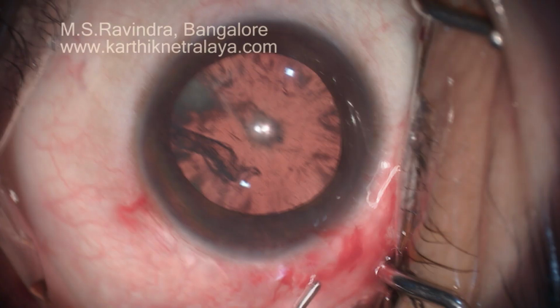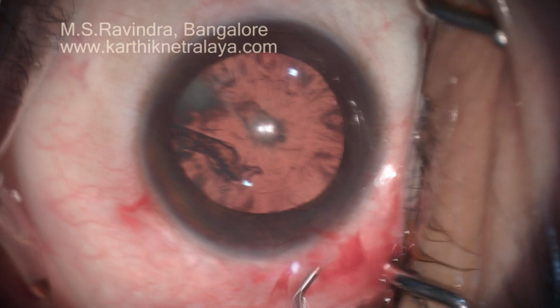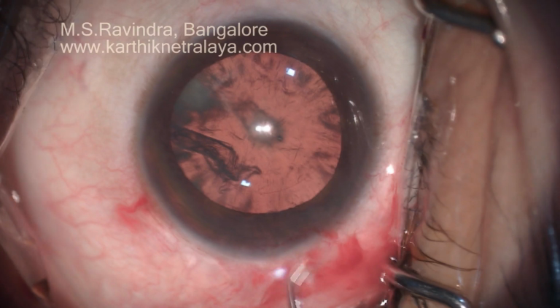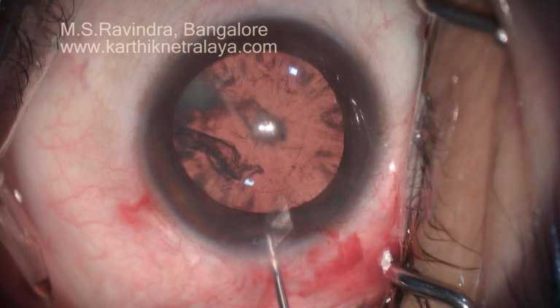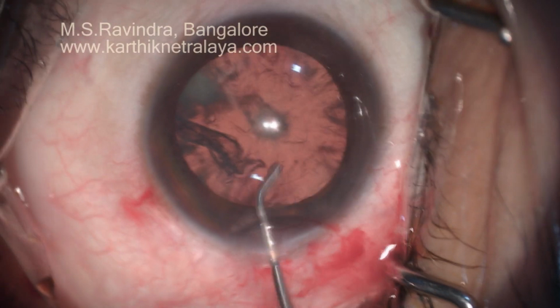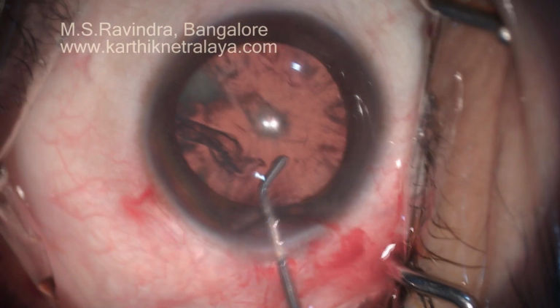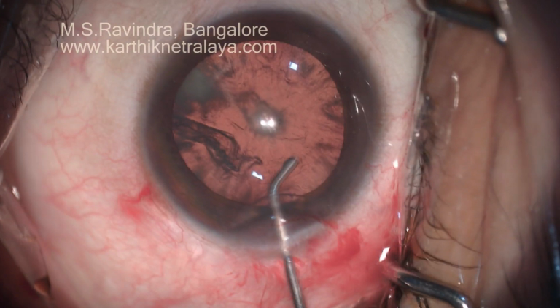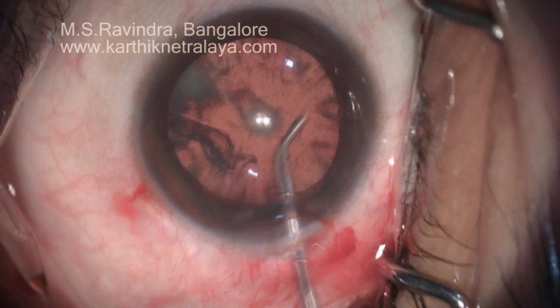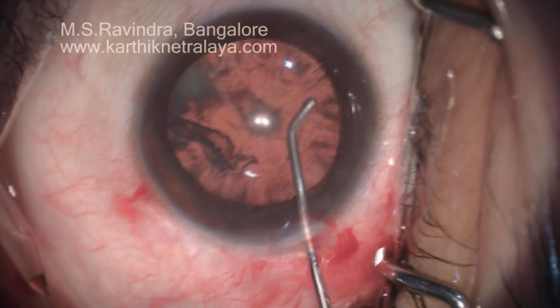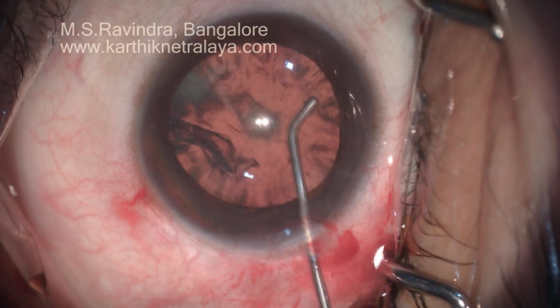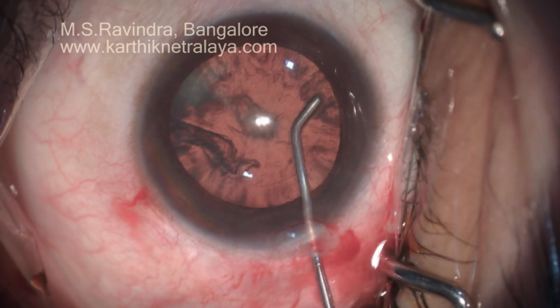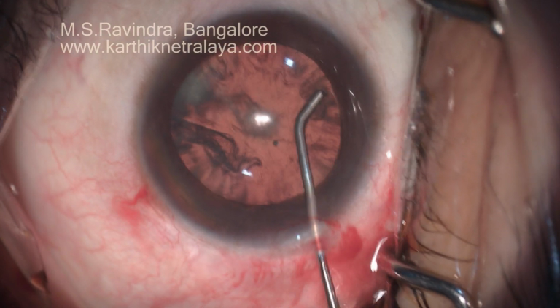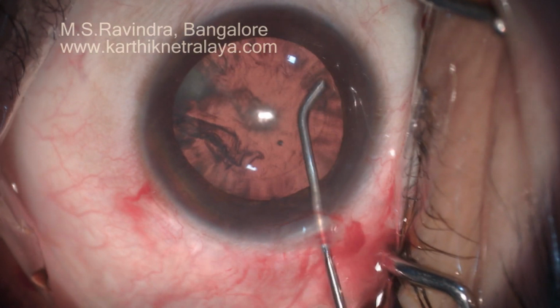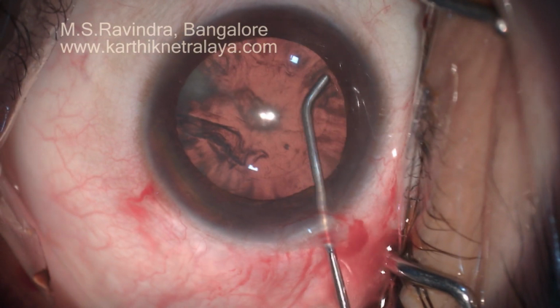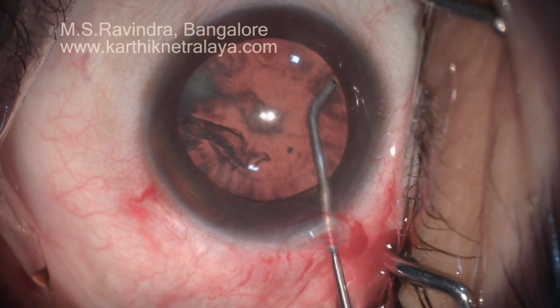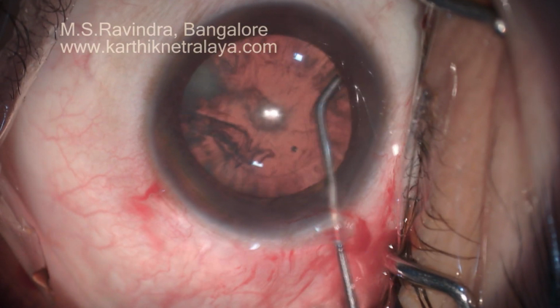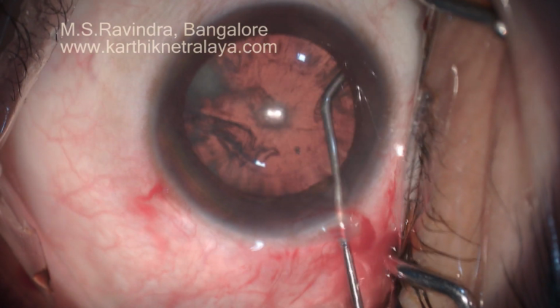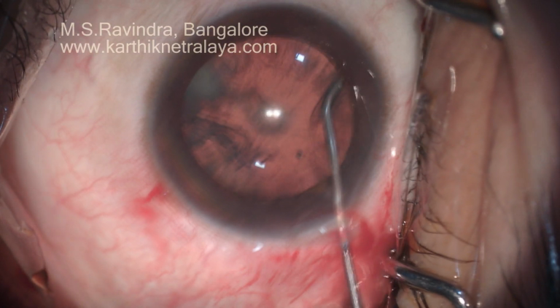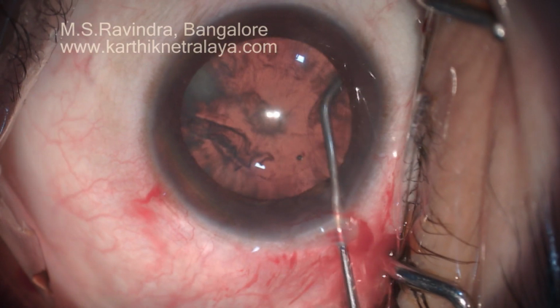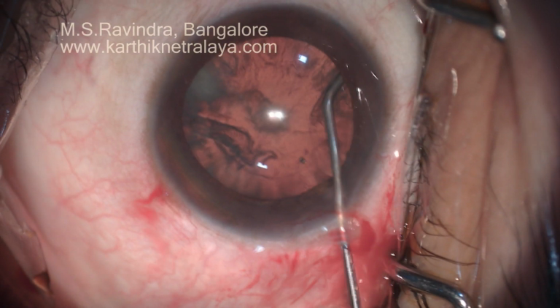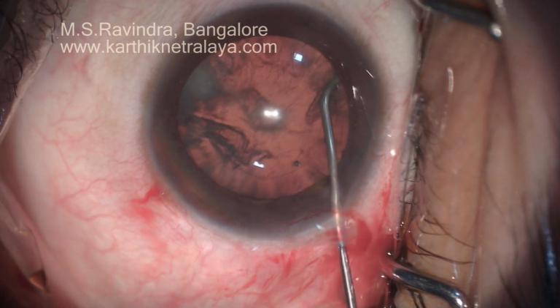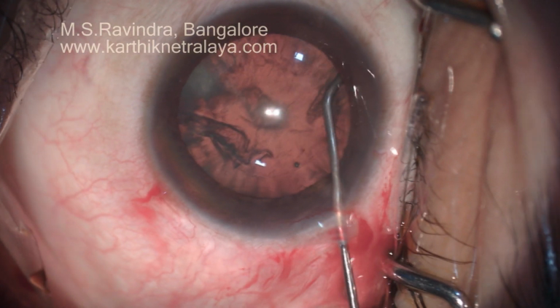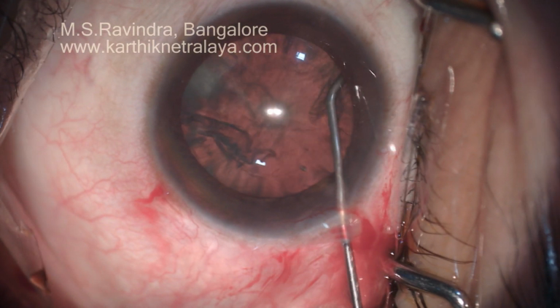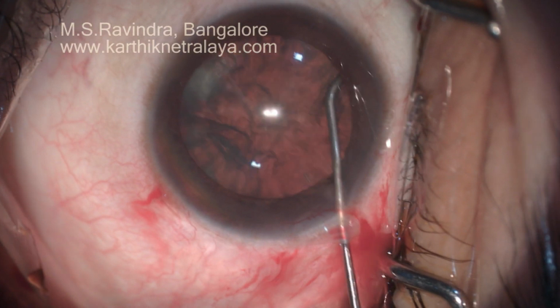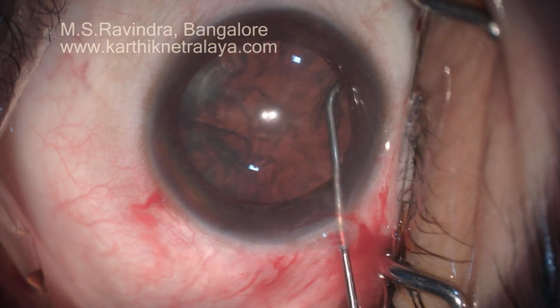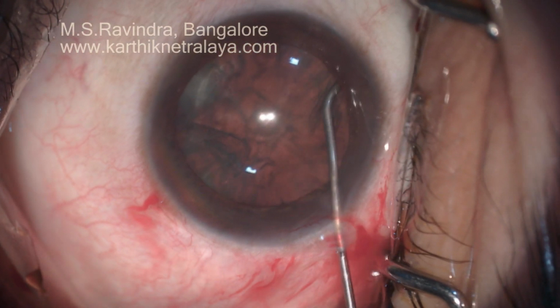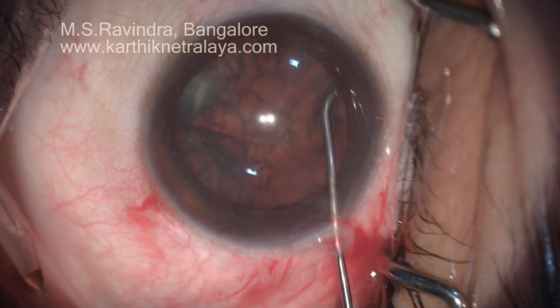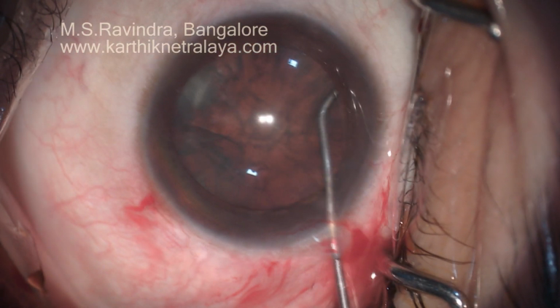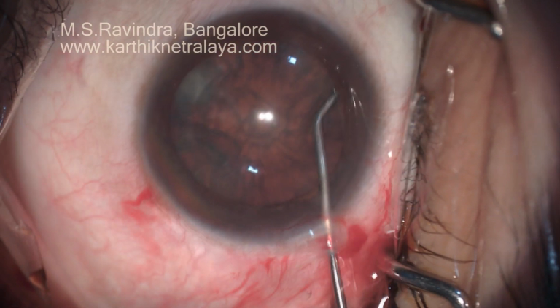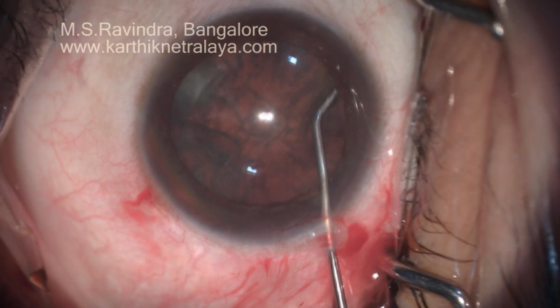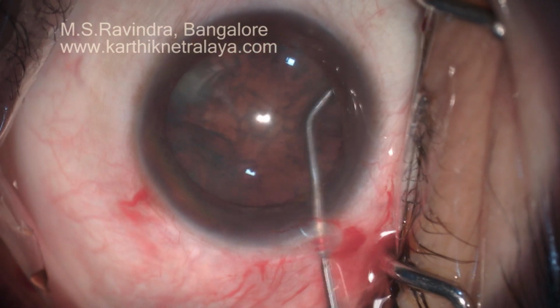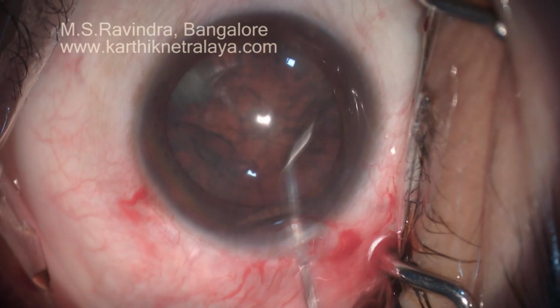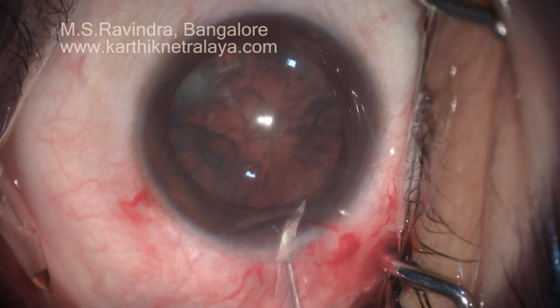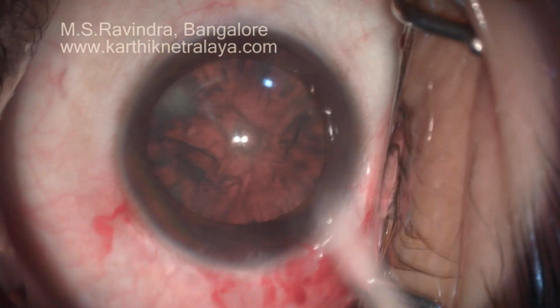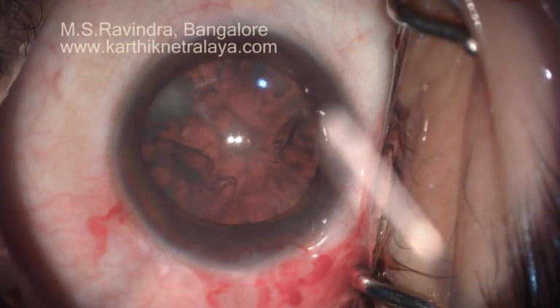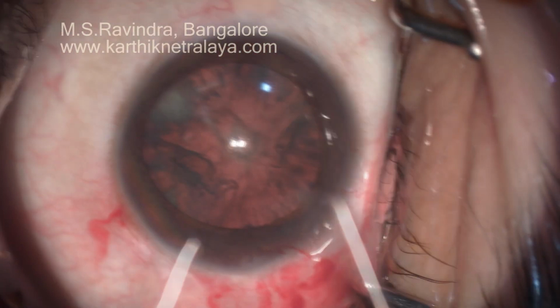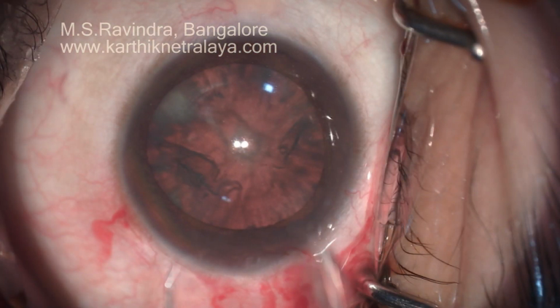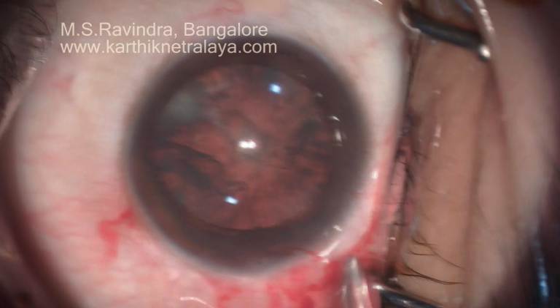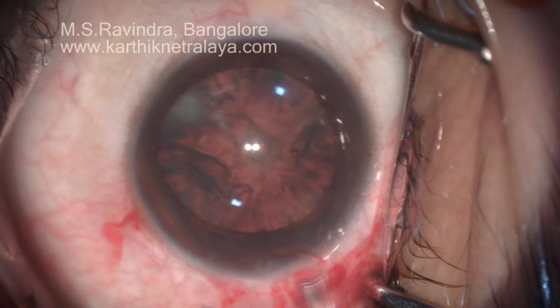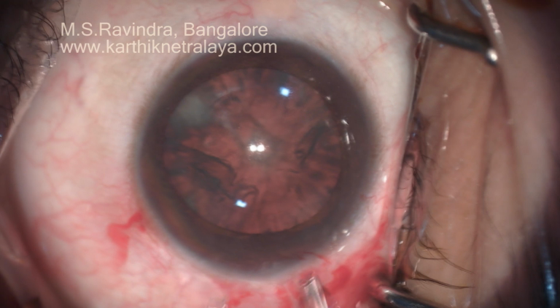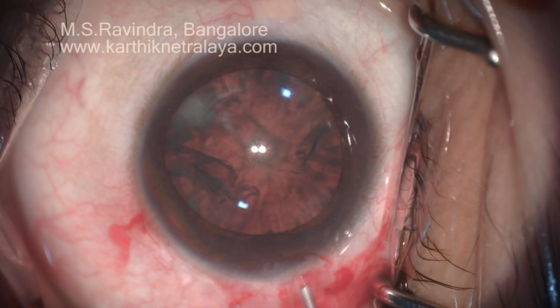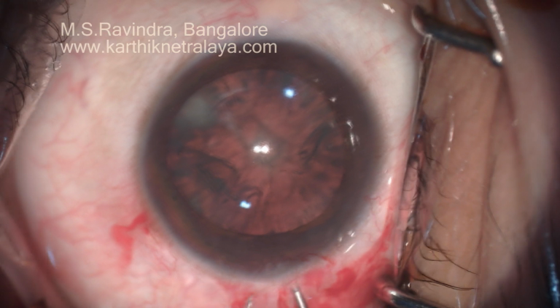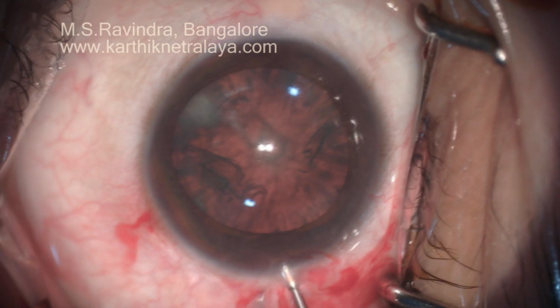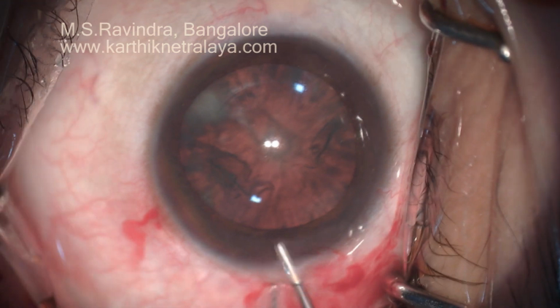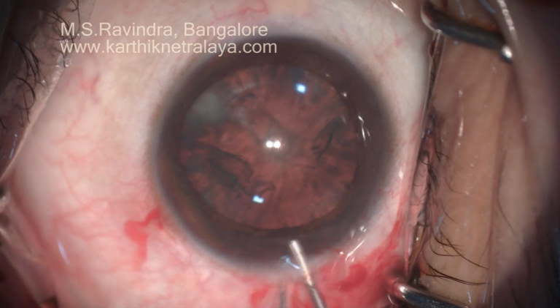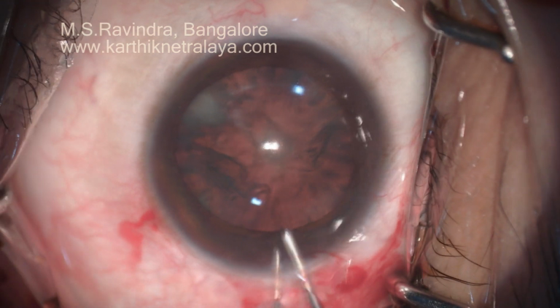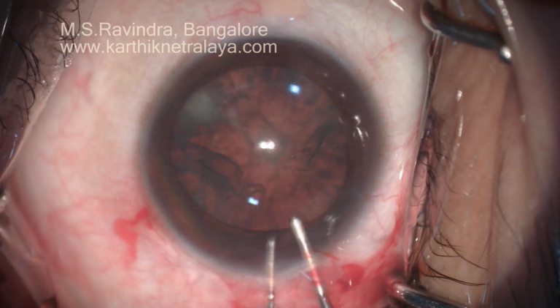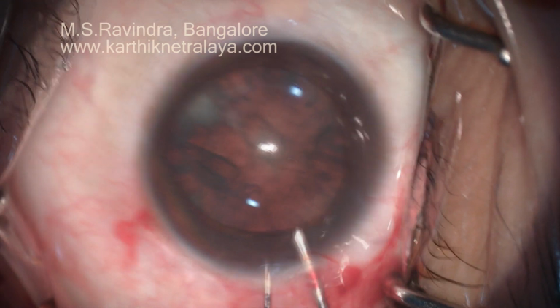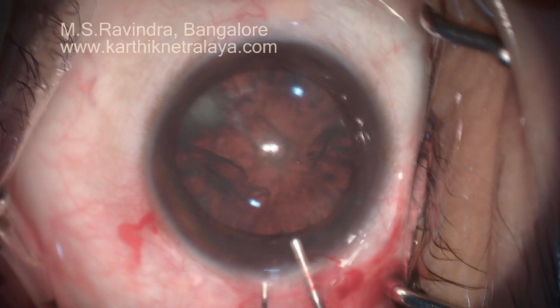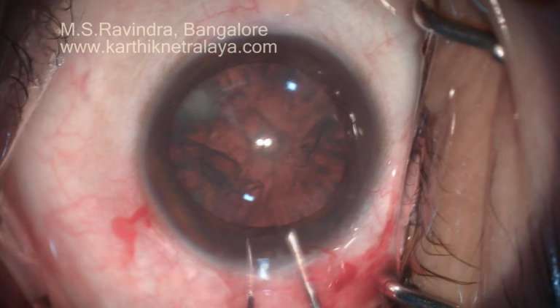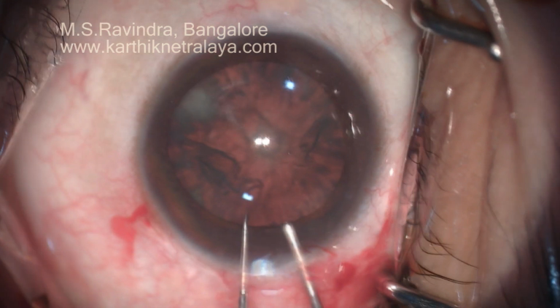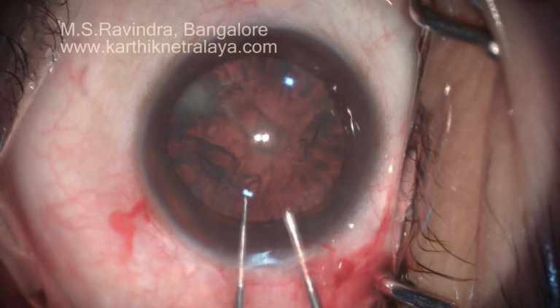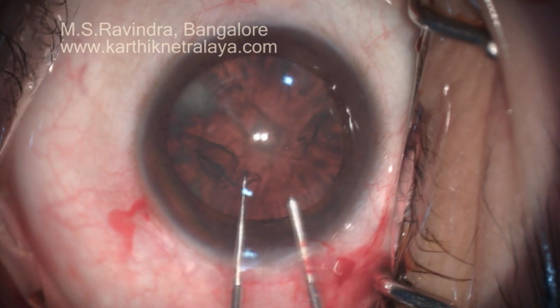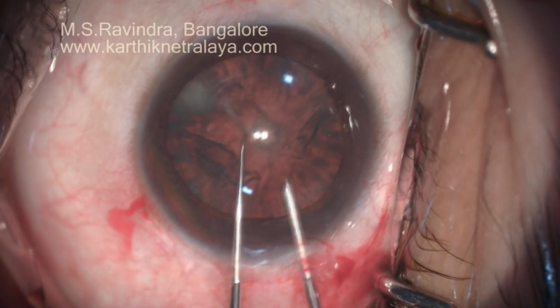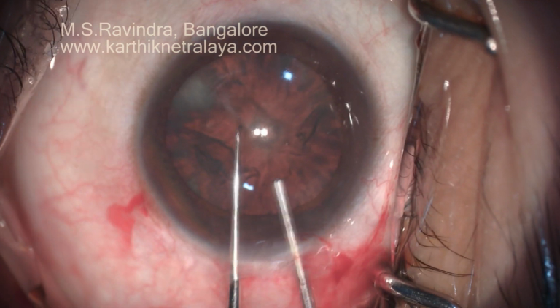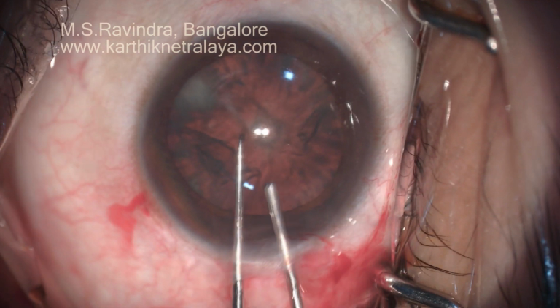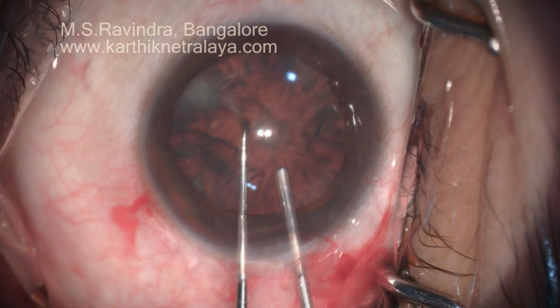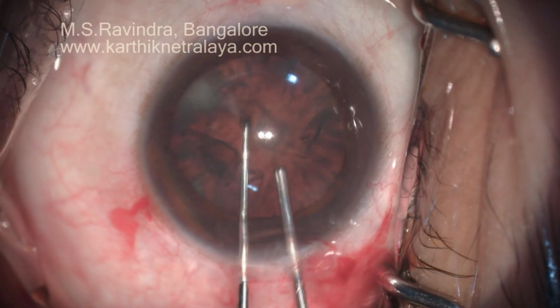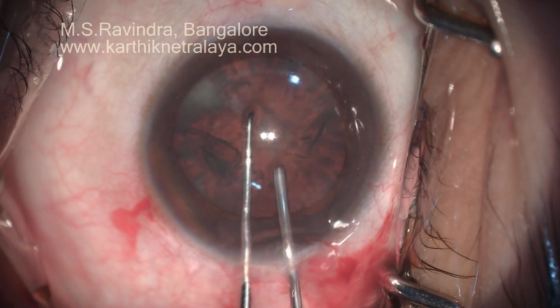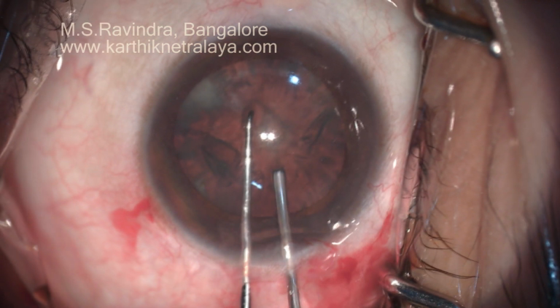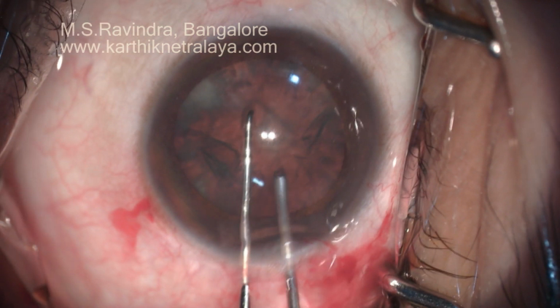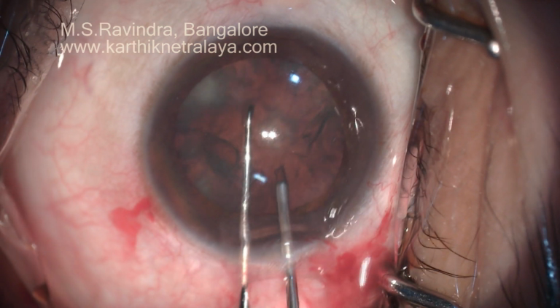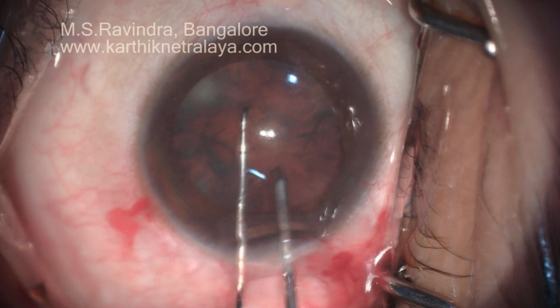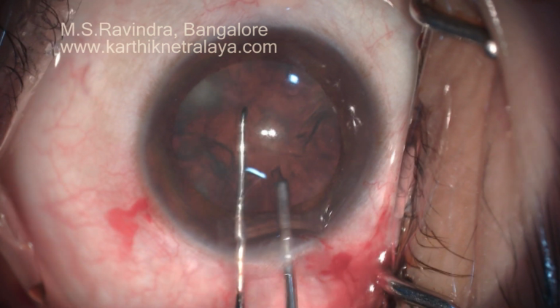A single entry is made; there are no side ports needed for this technique. A single-point hydrodissection is created with a special cannula.